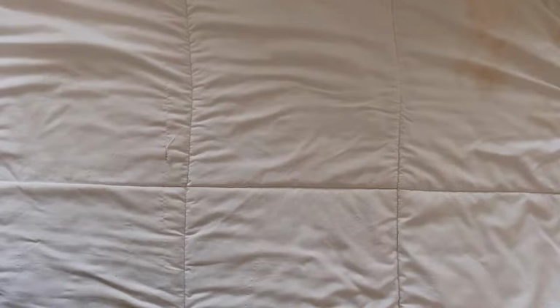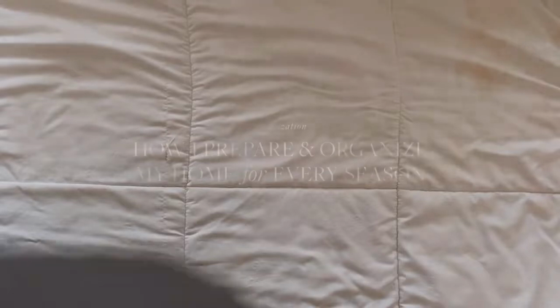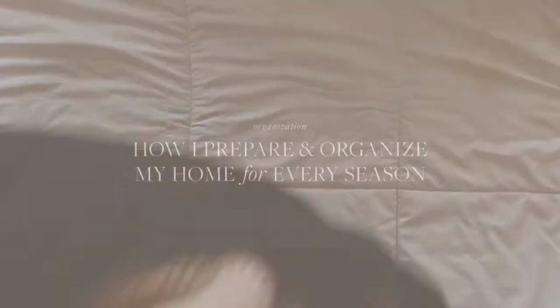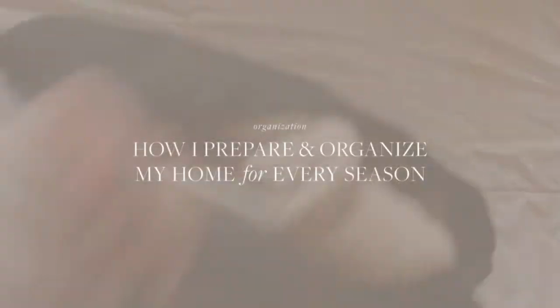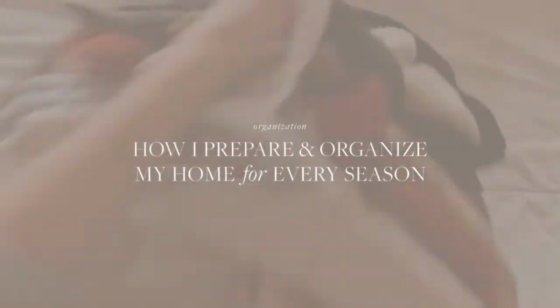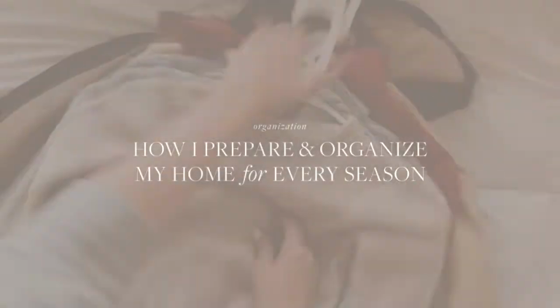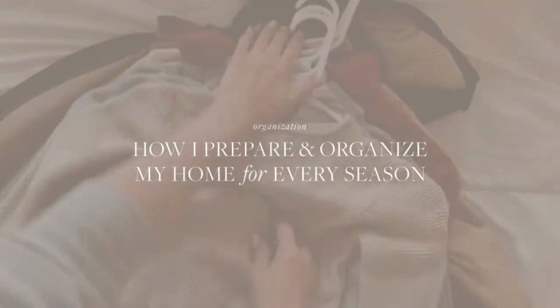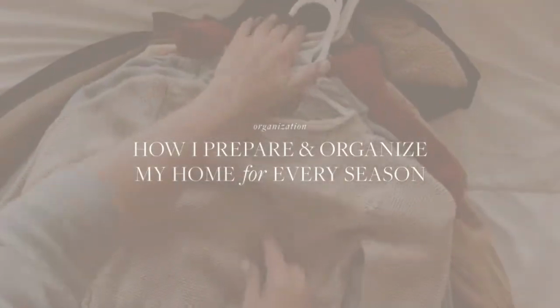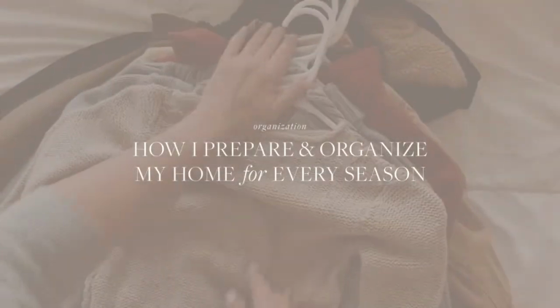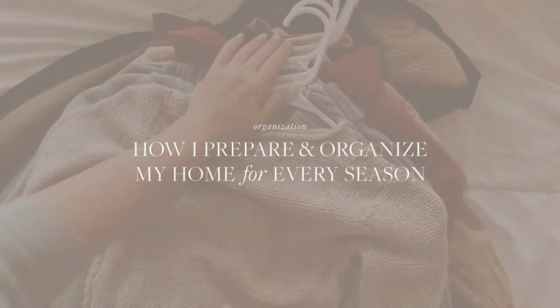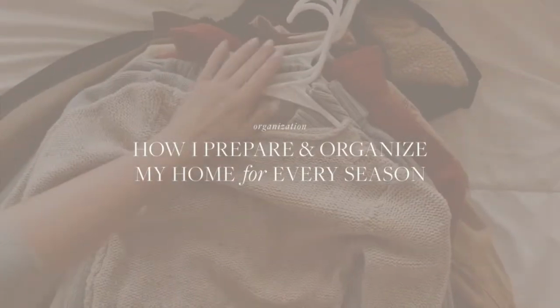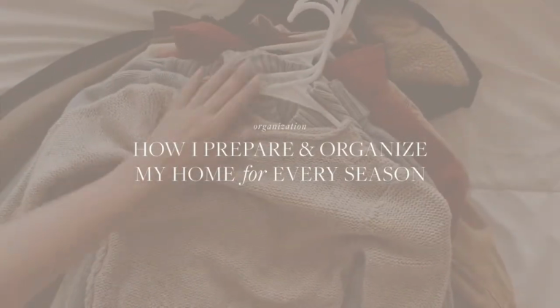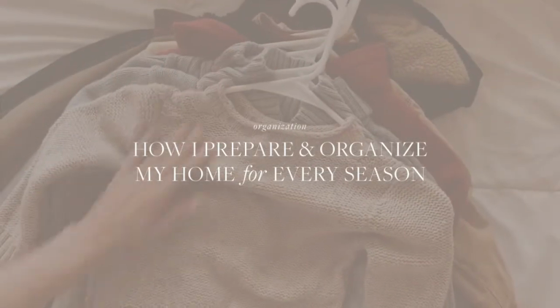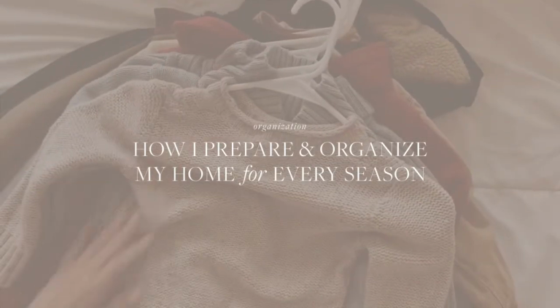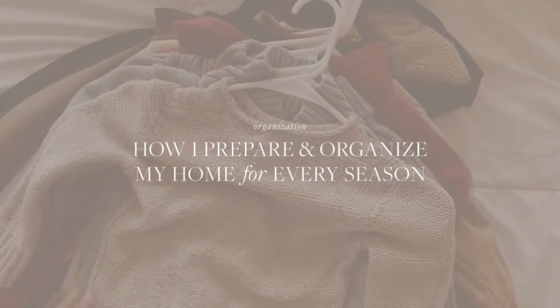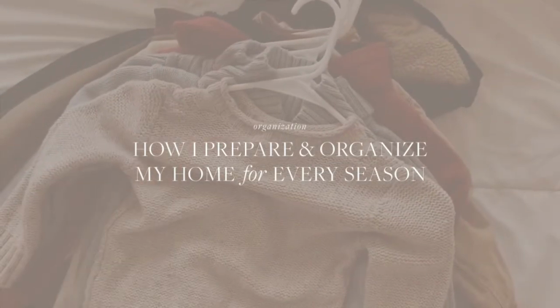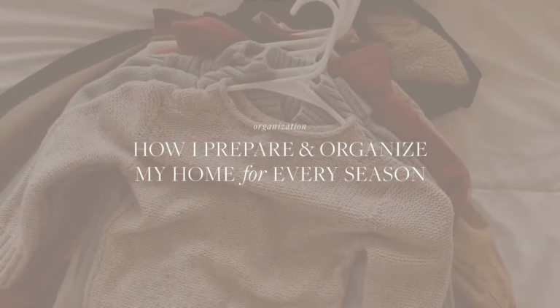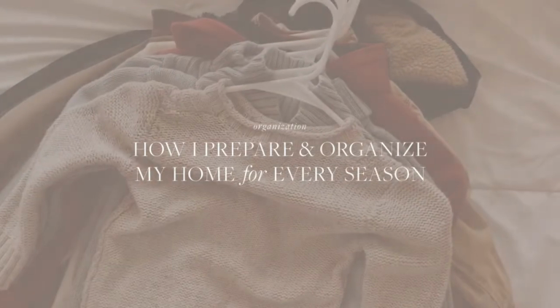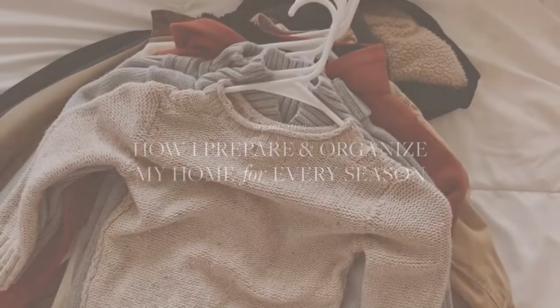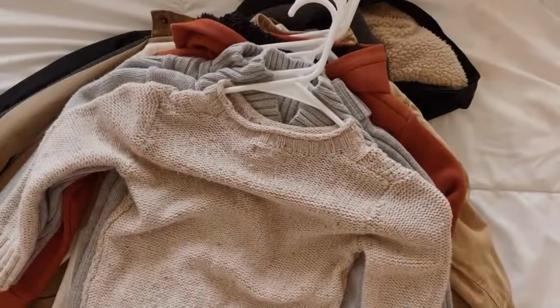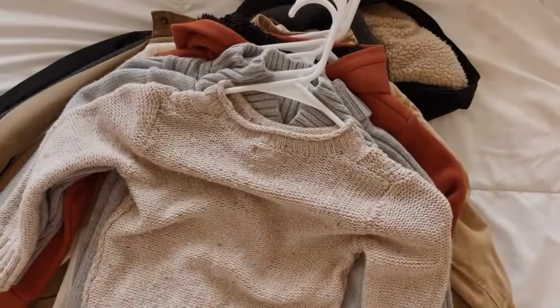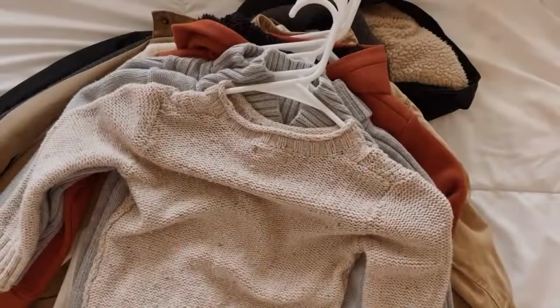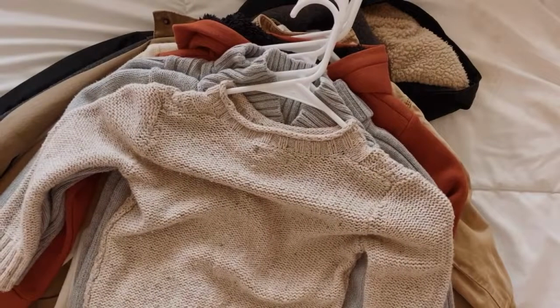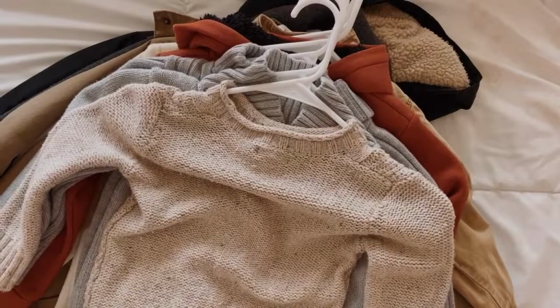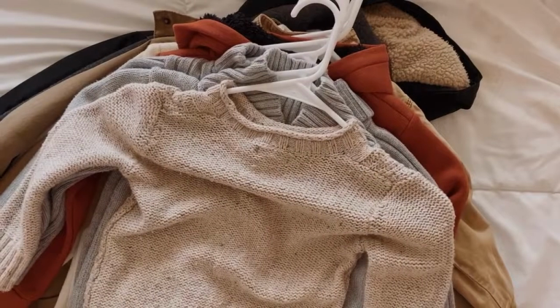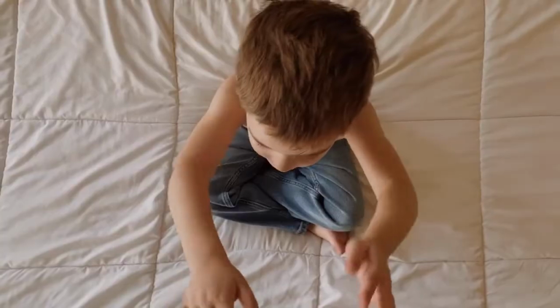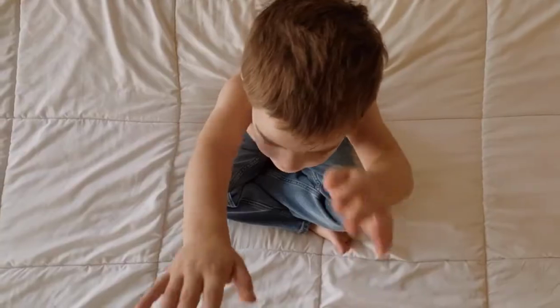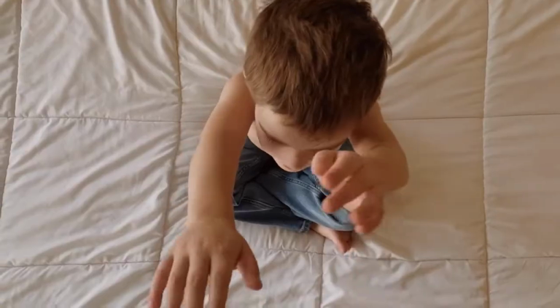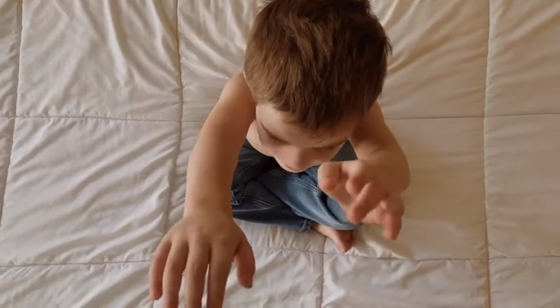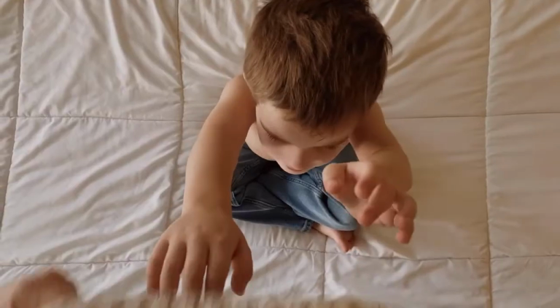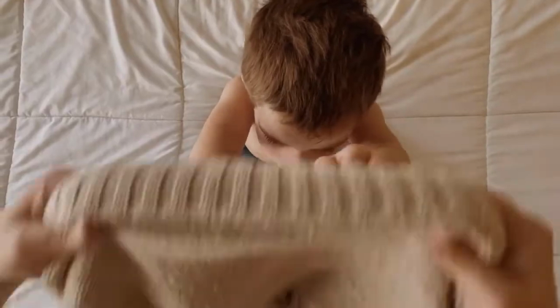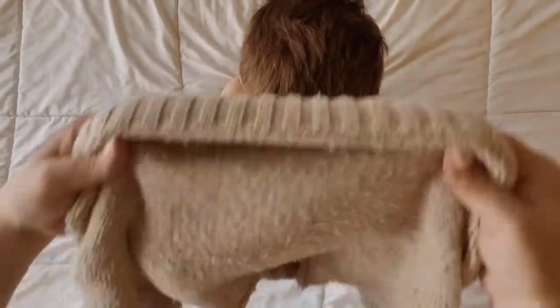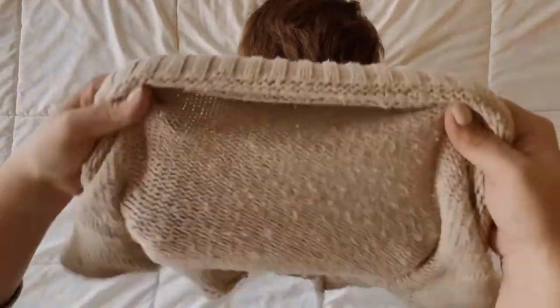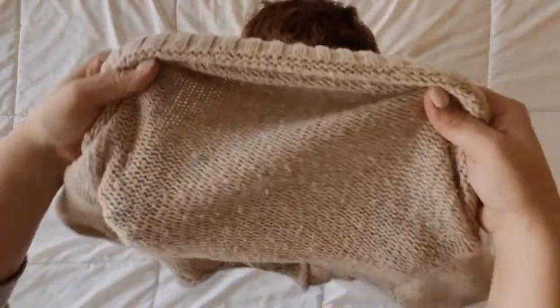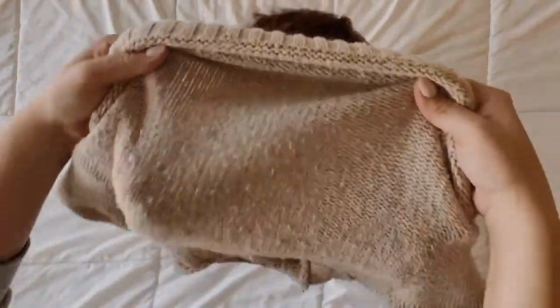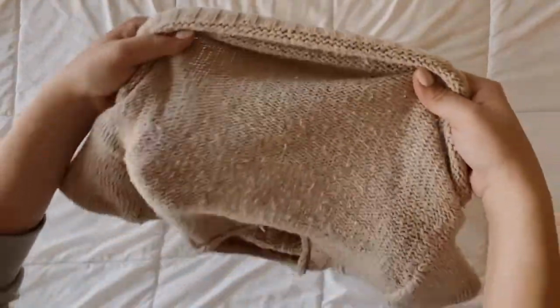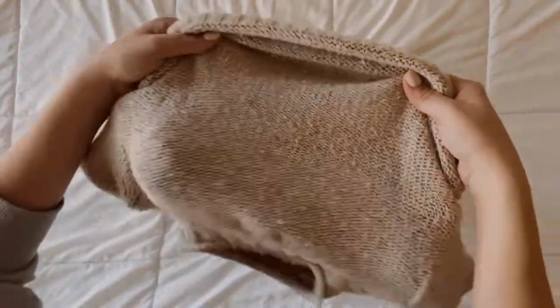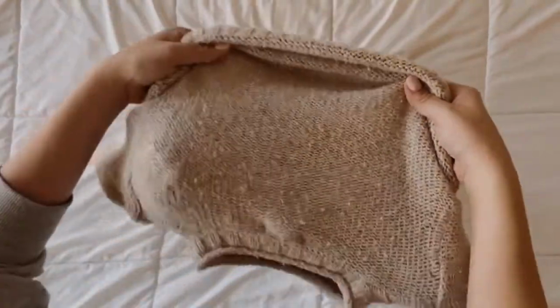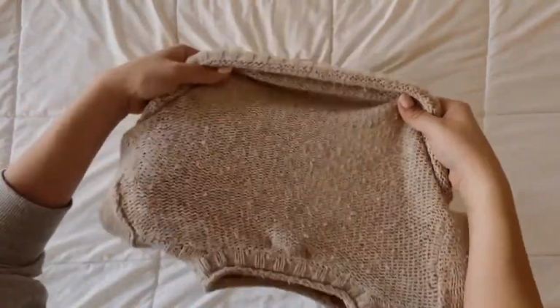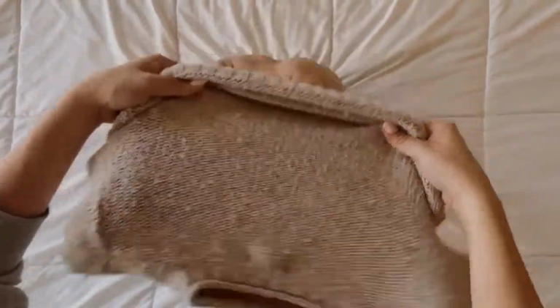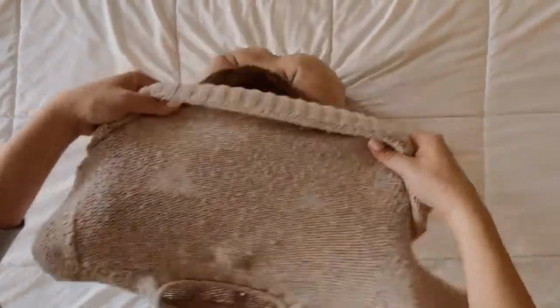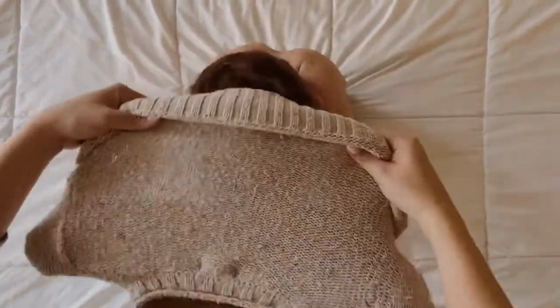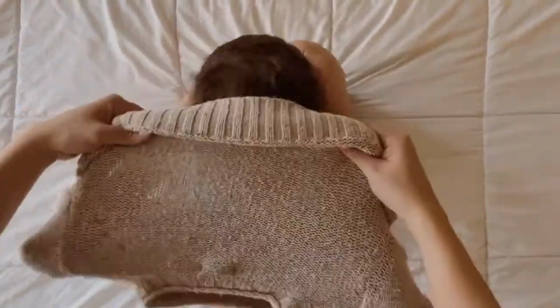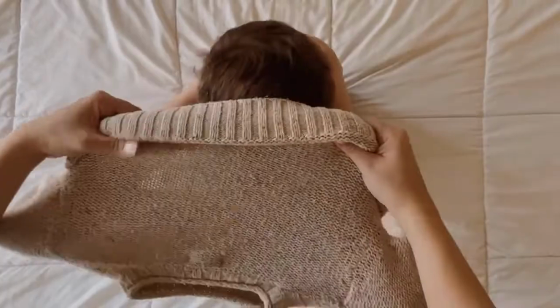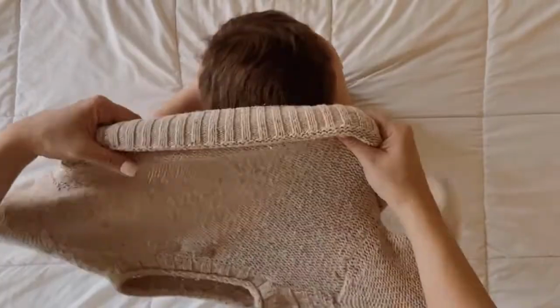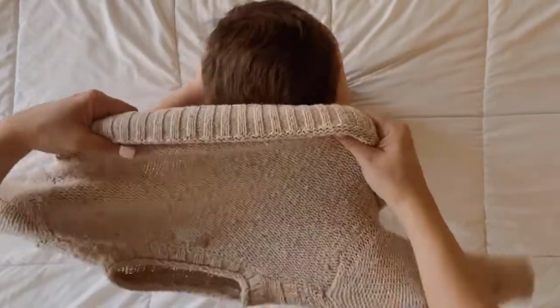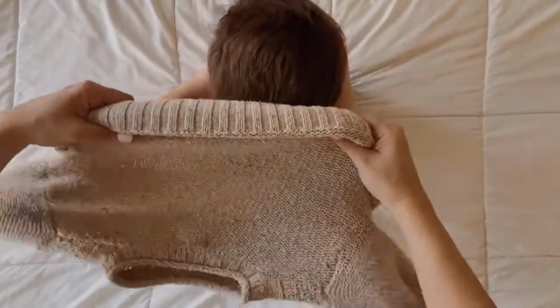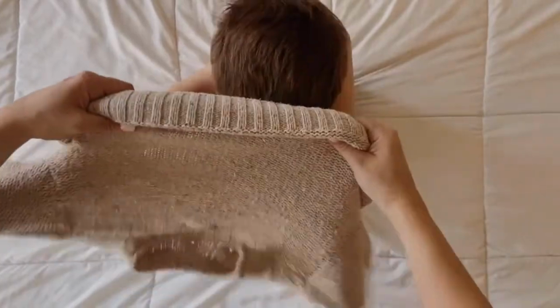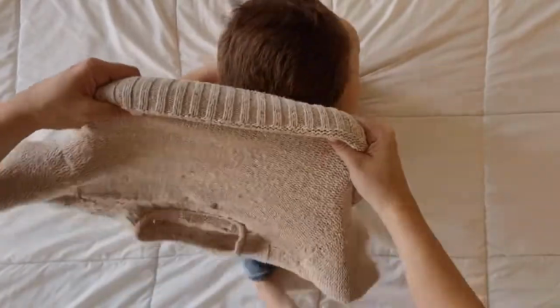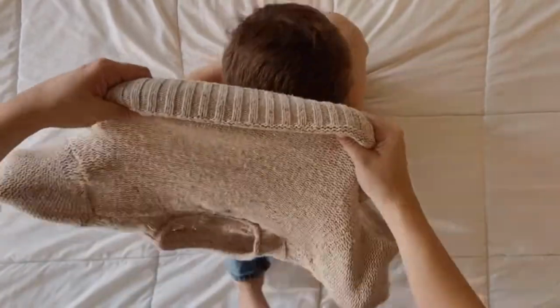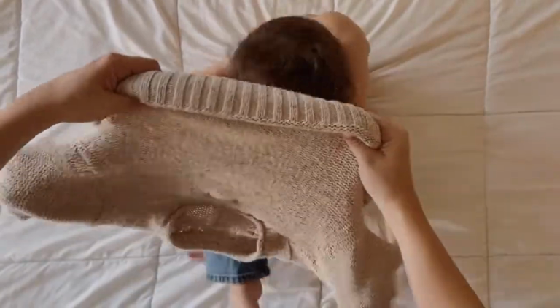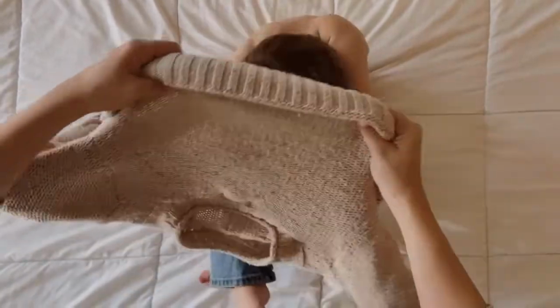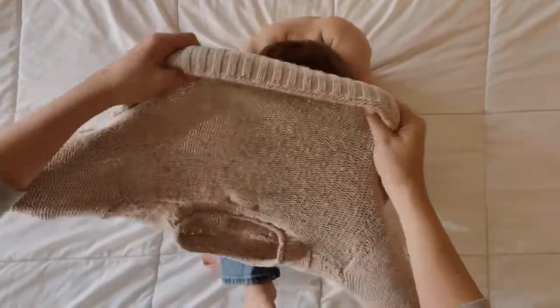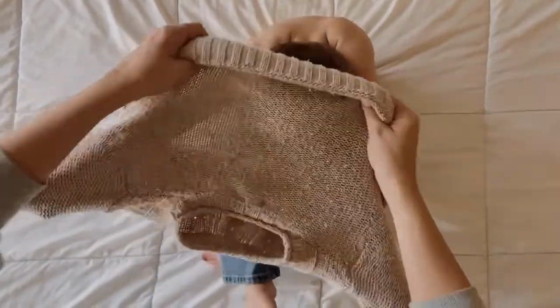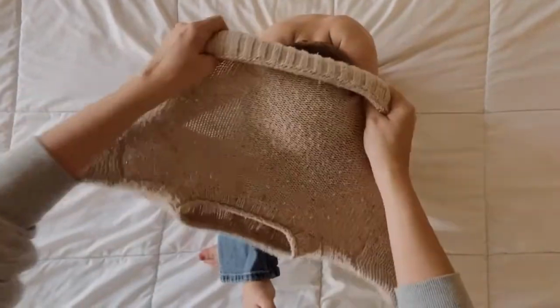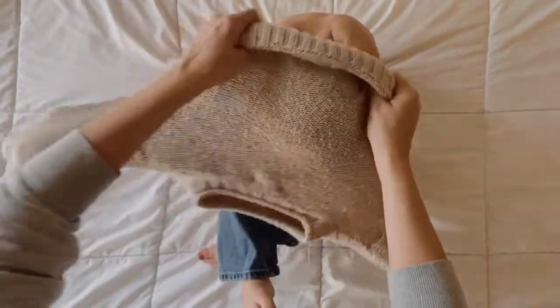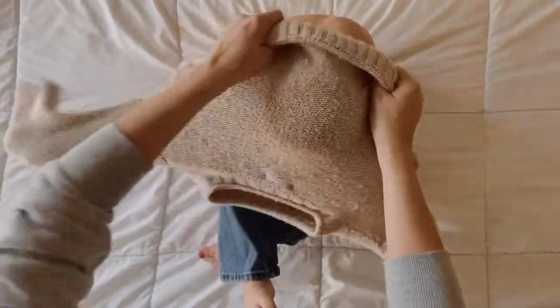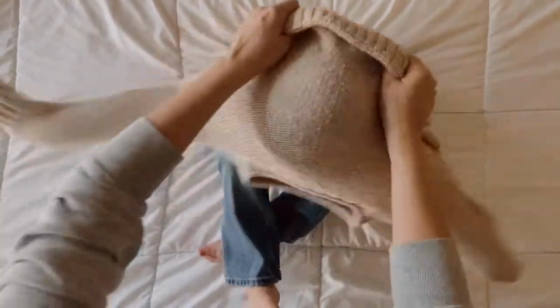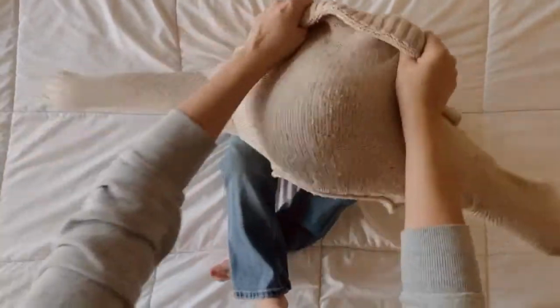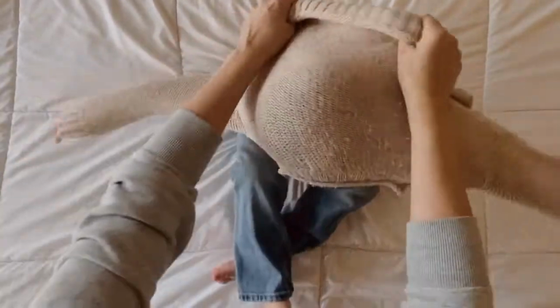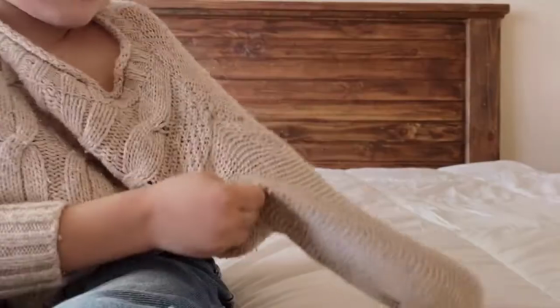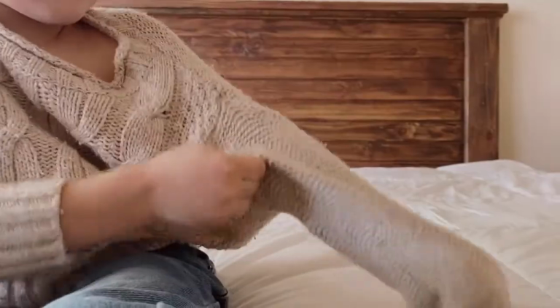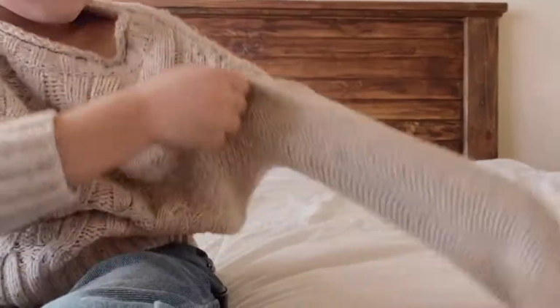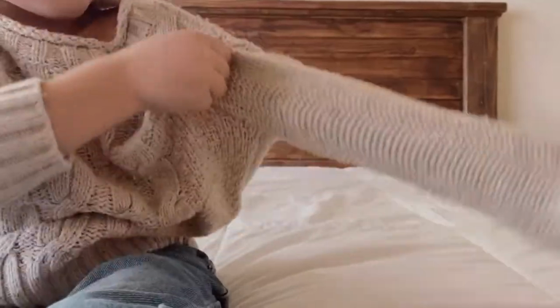This is how I prepare and organize my home for every season. First, I go through everyone's closets to make sure I know what fits and what doesn't anymore.